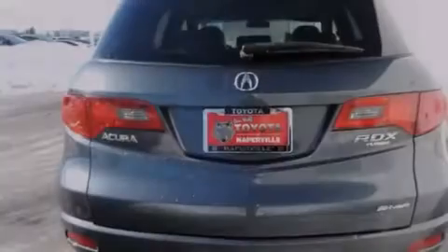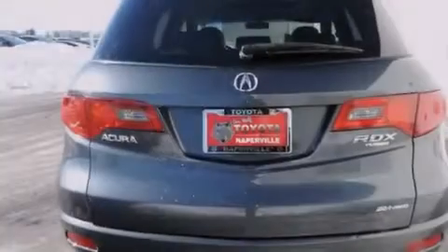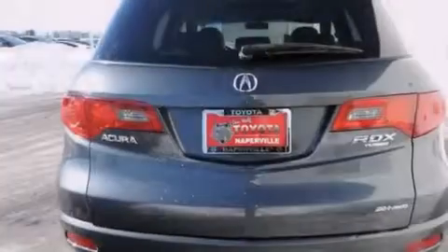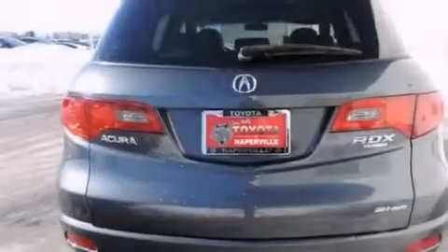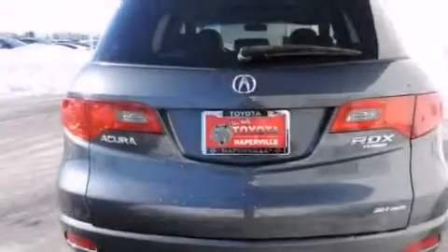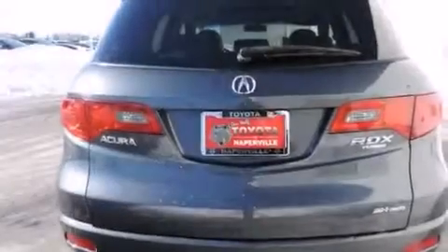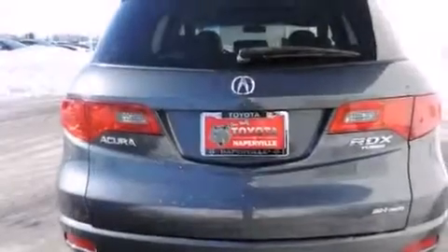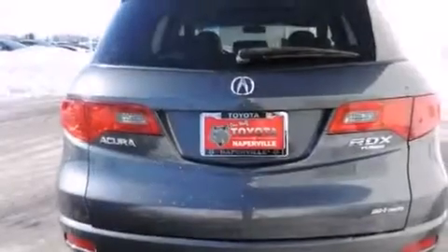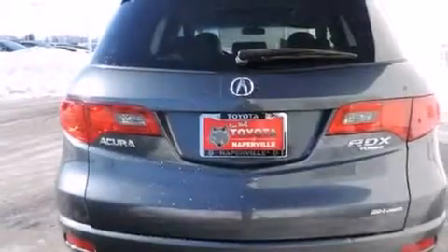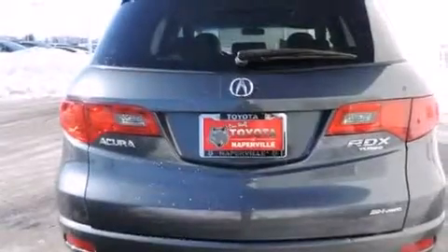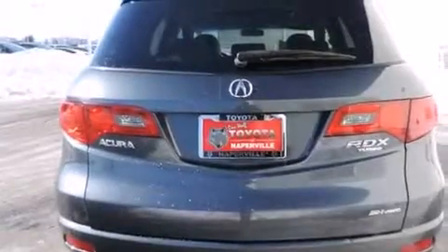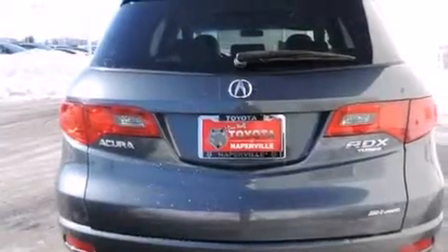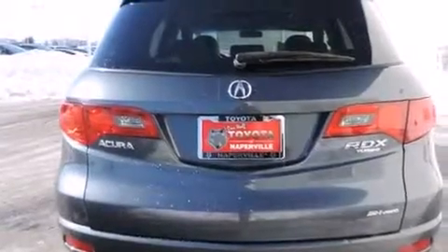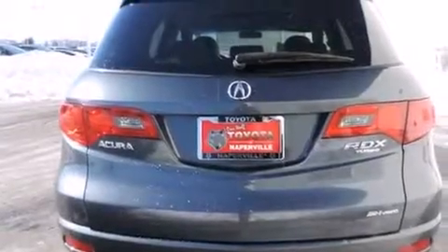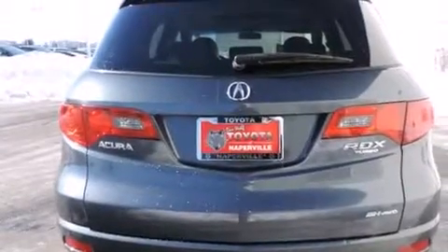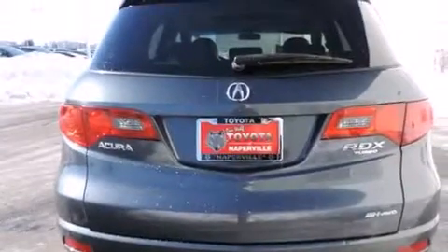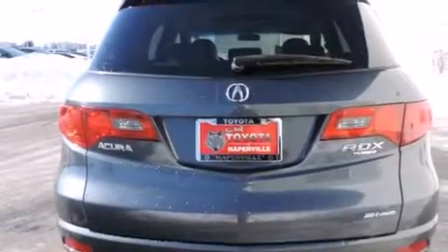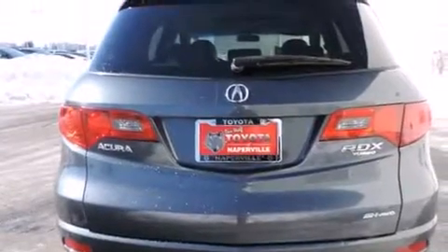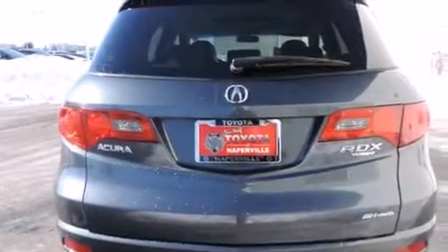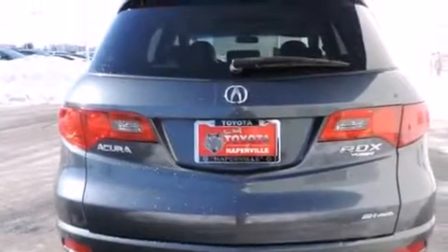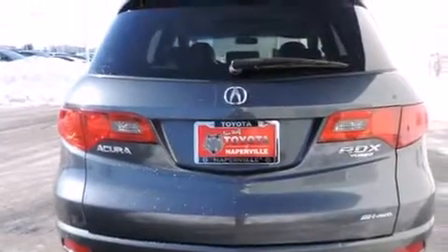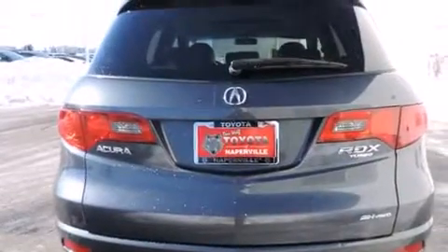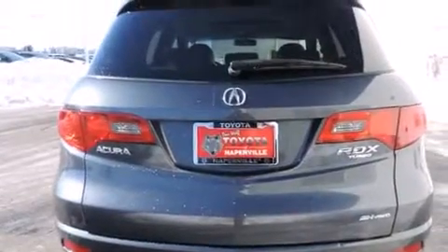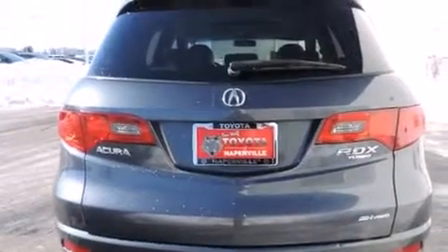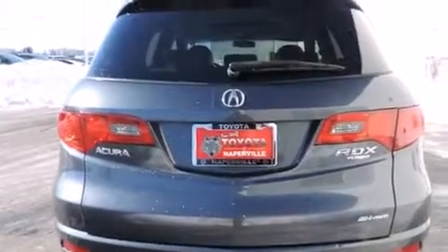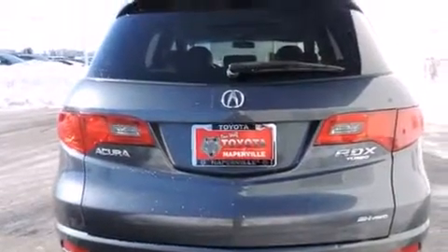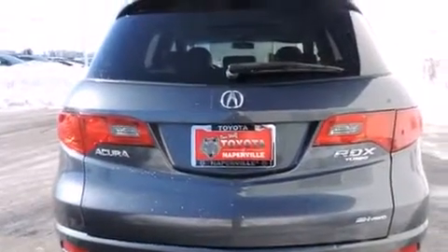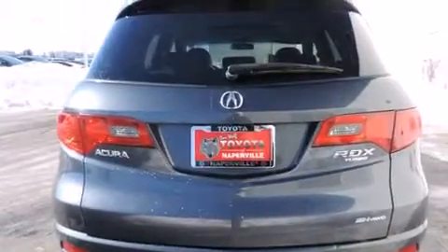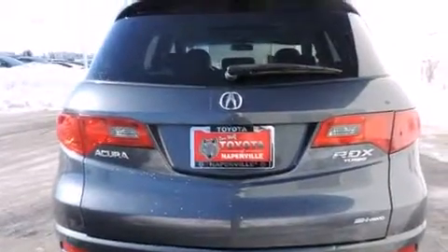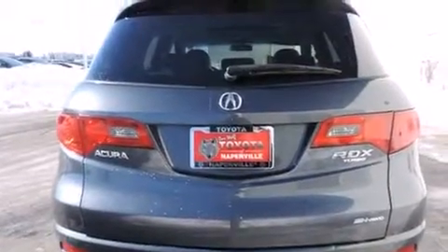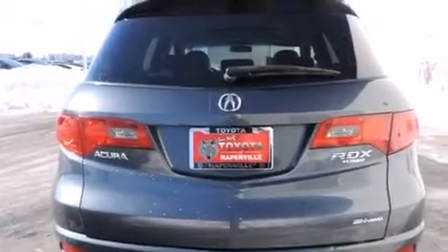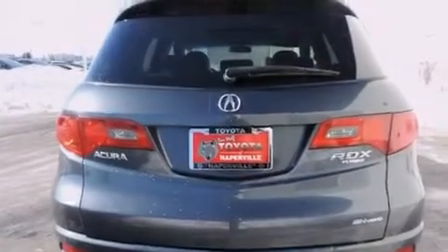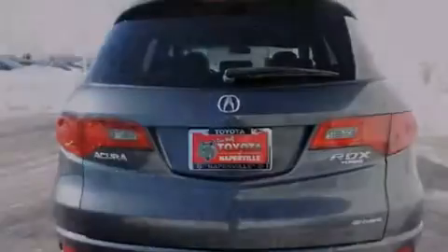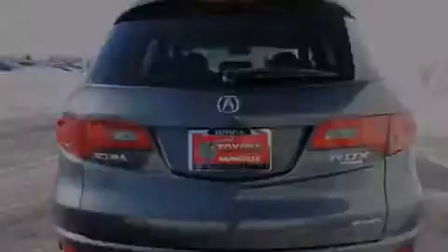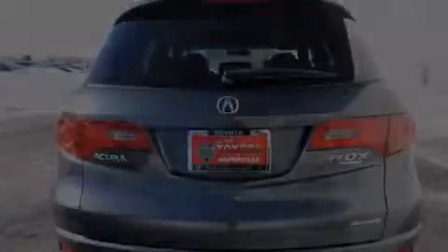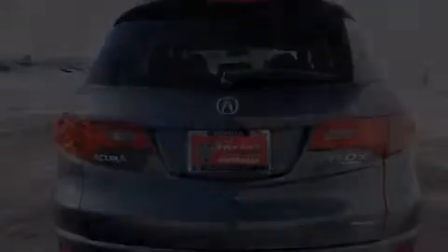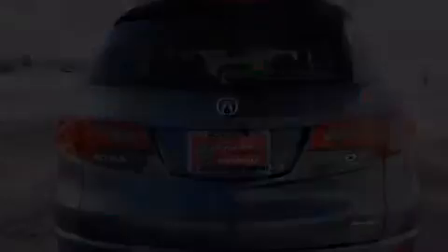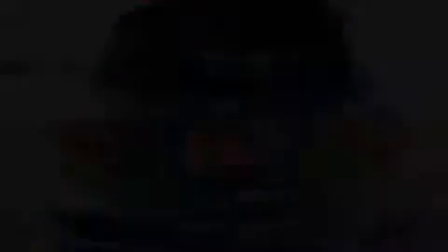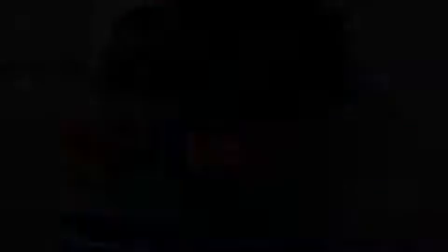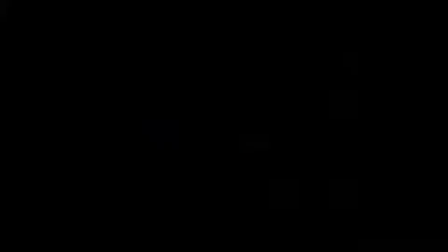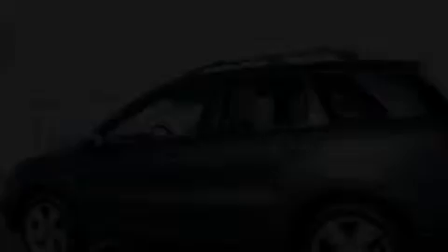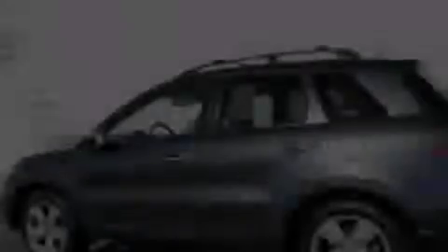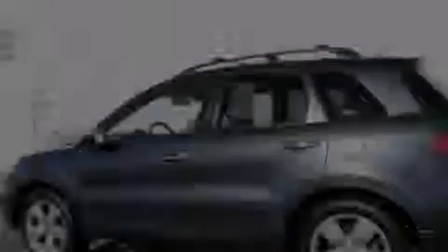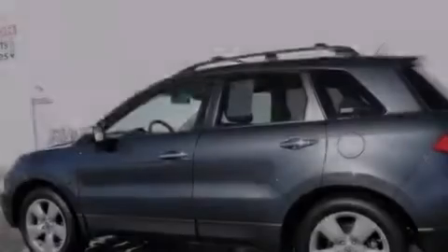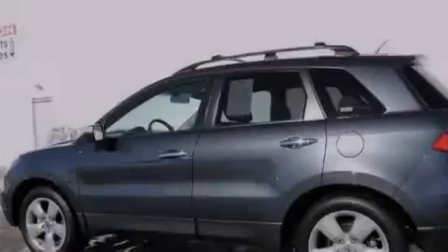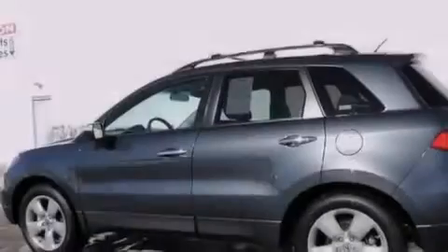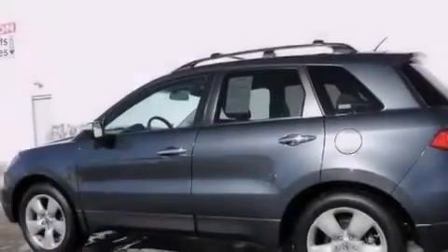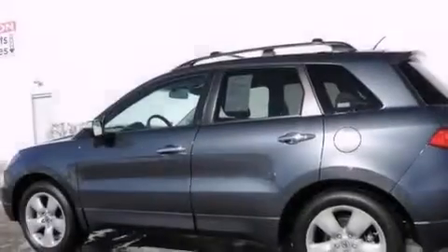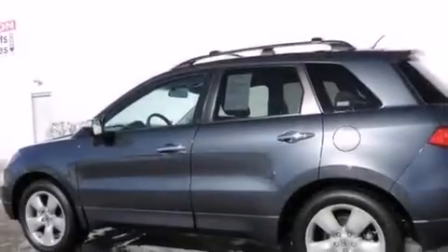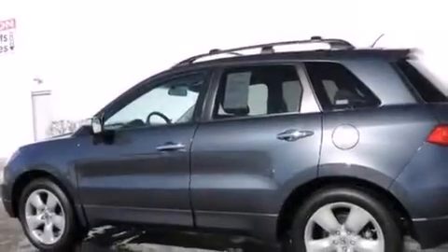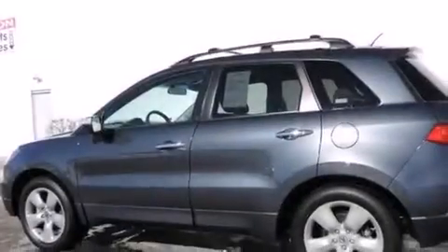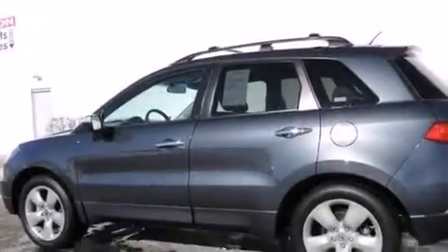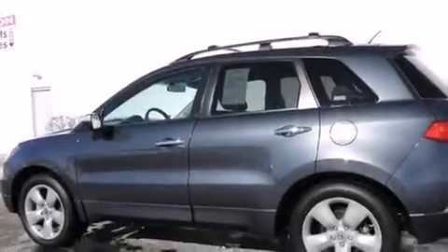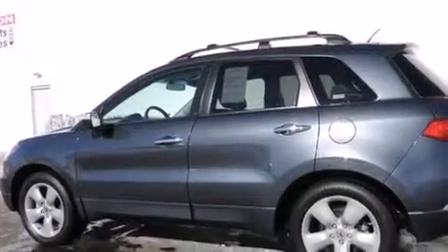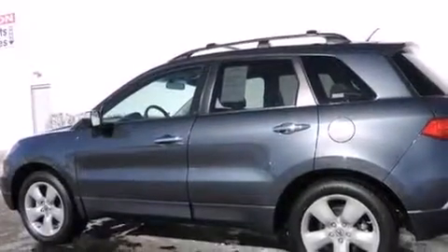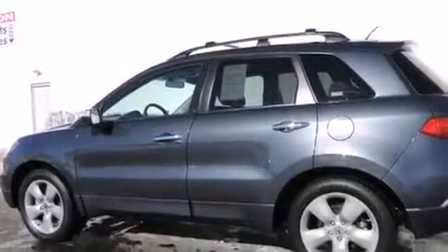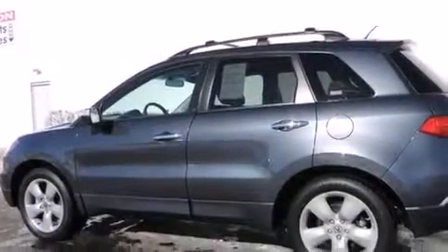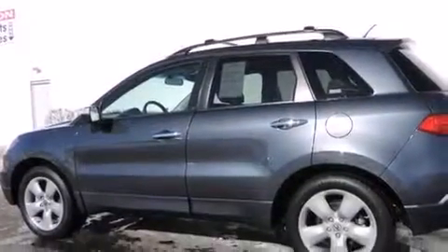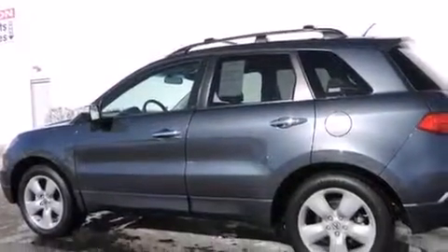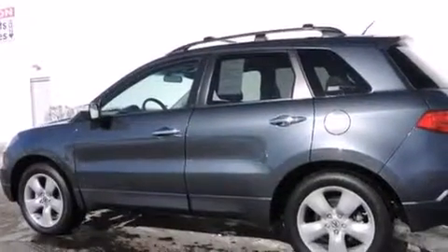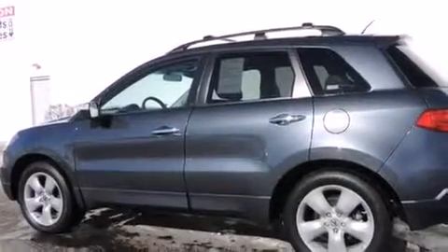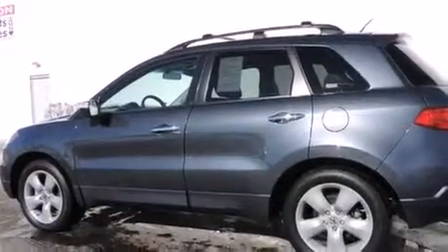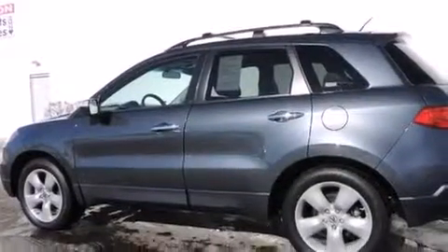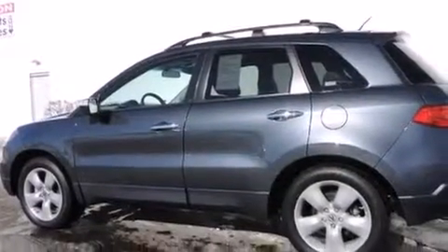Air conditioning with automatic climate control, a split folding rear seat, cruise control, and a home-link feature.